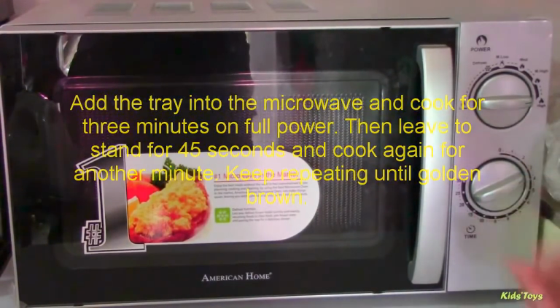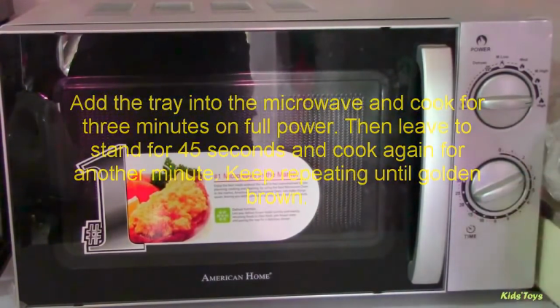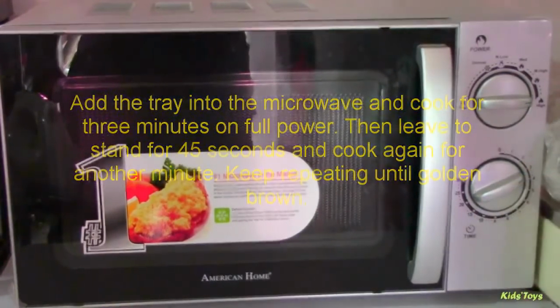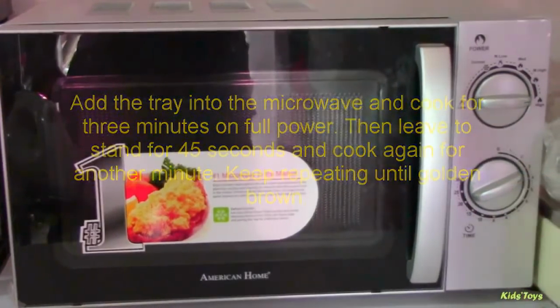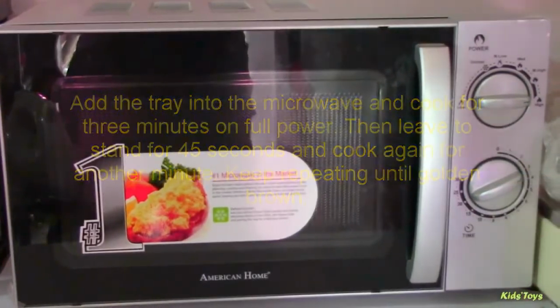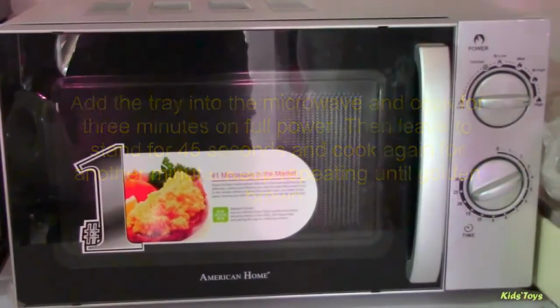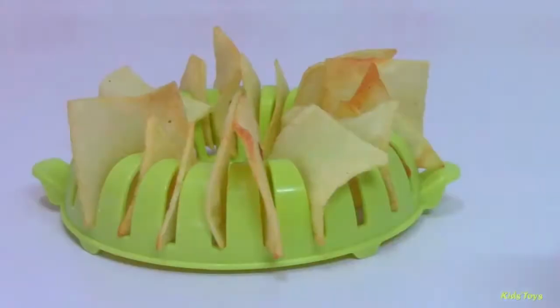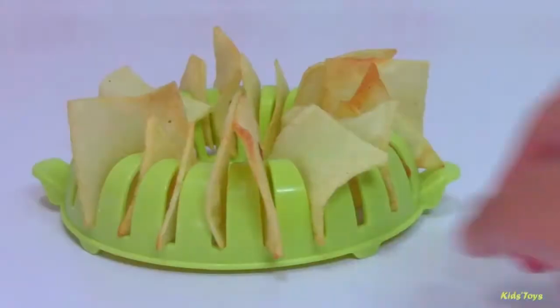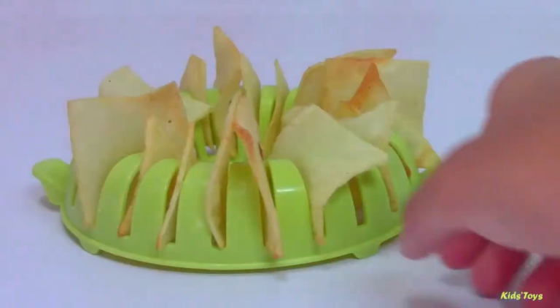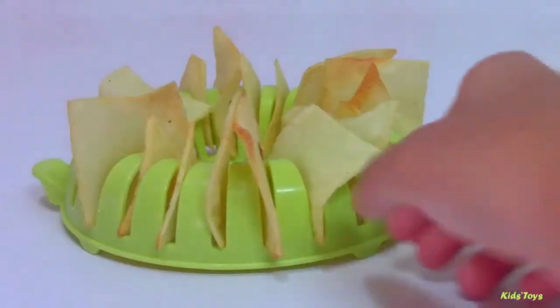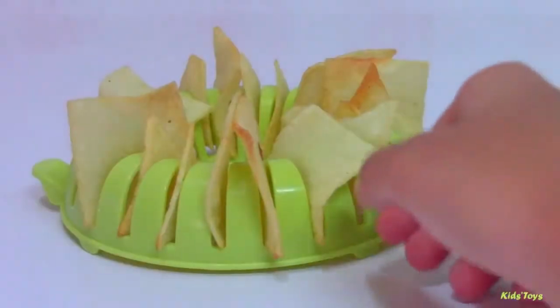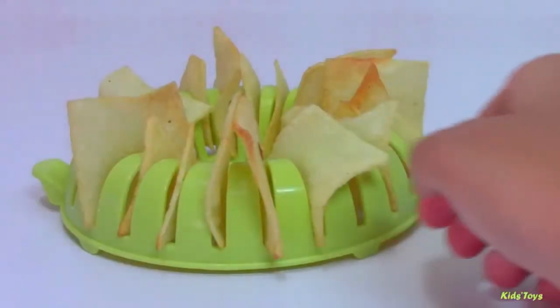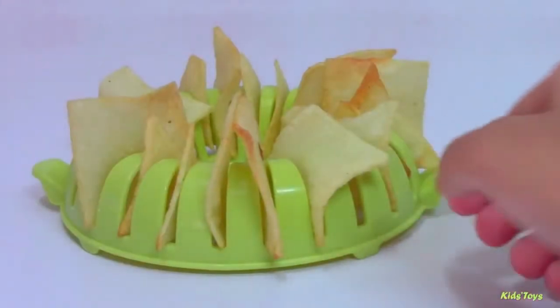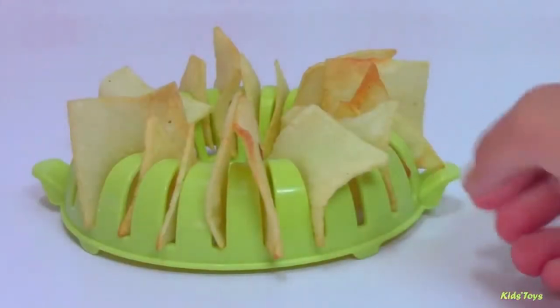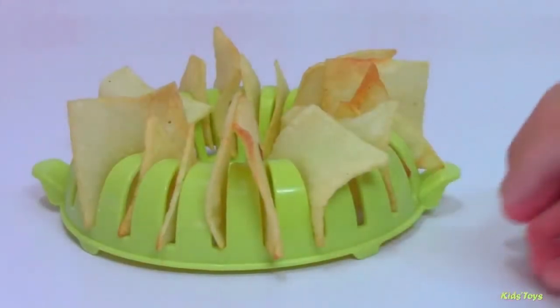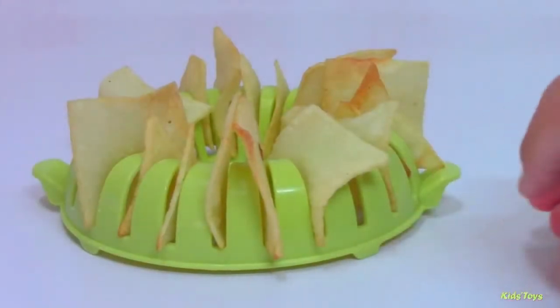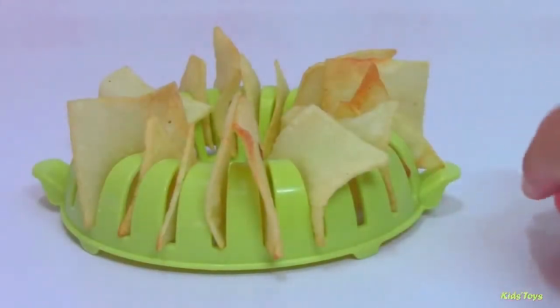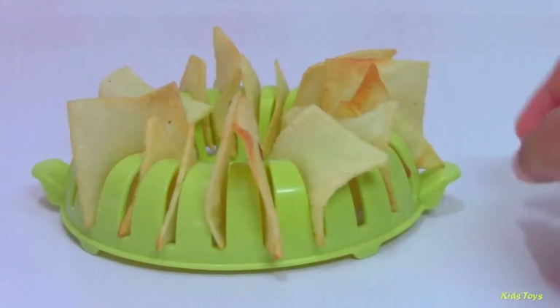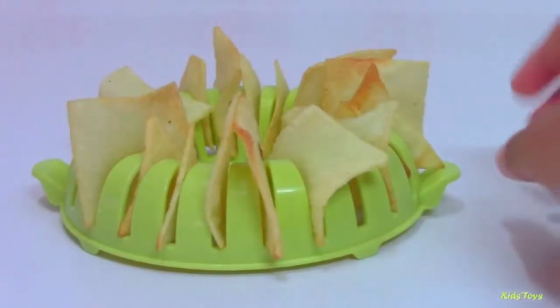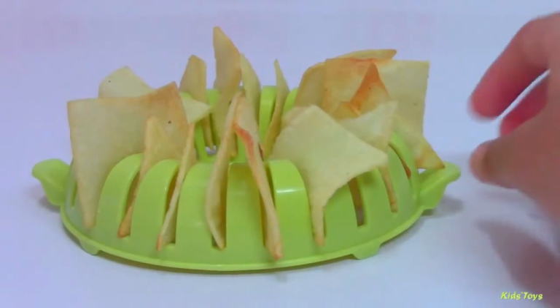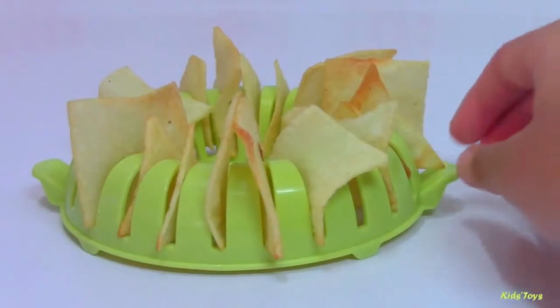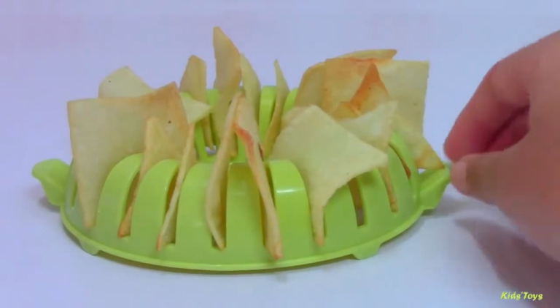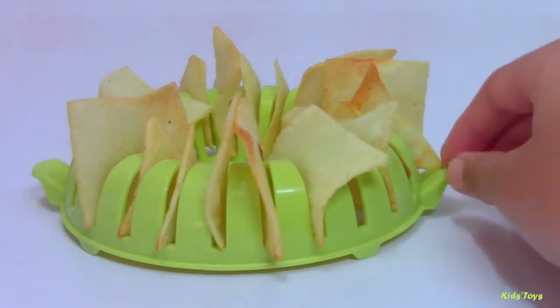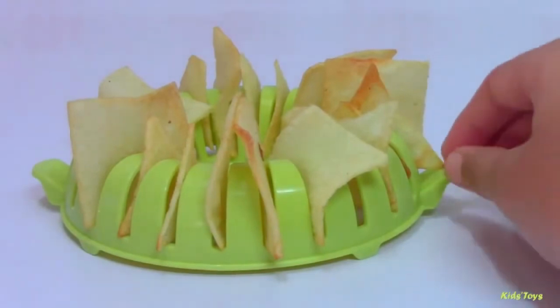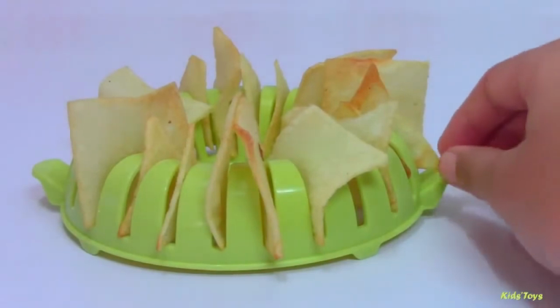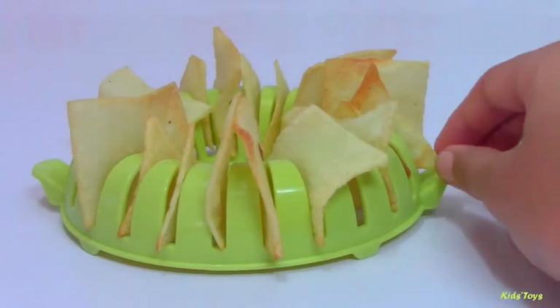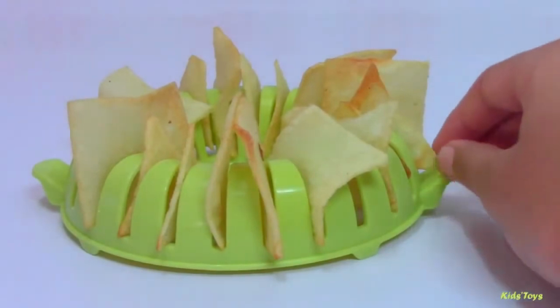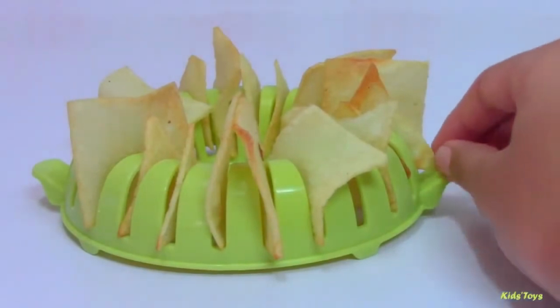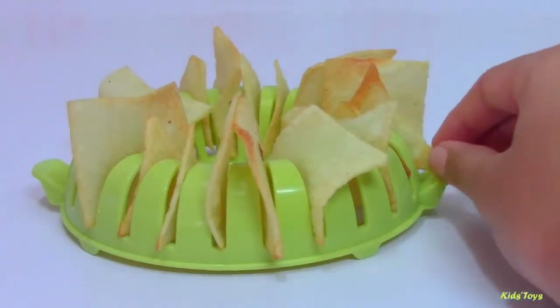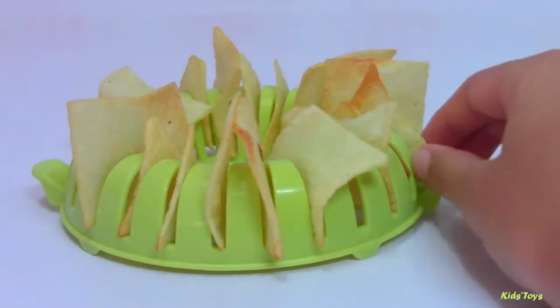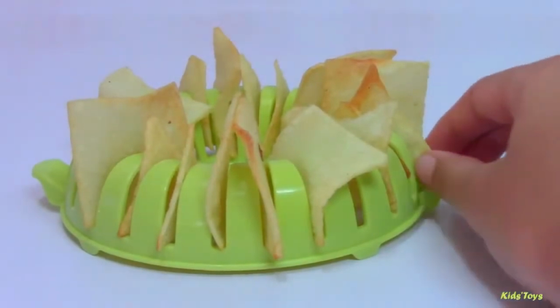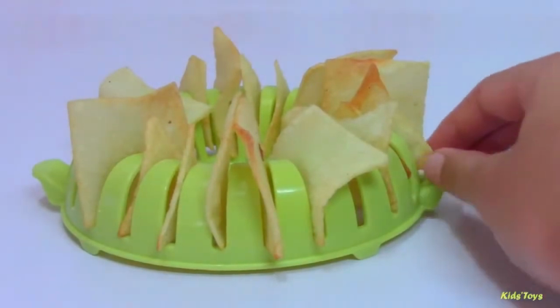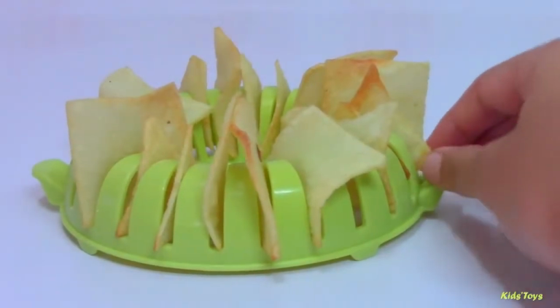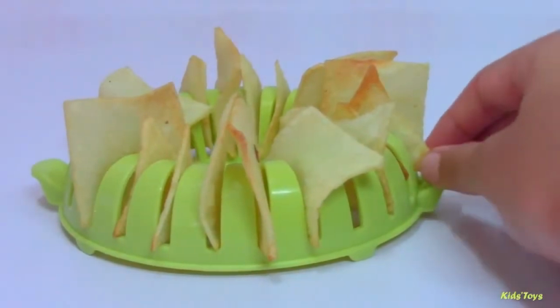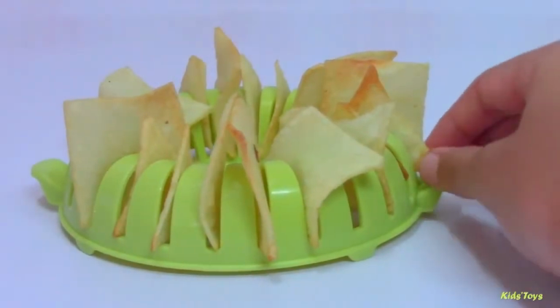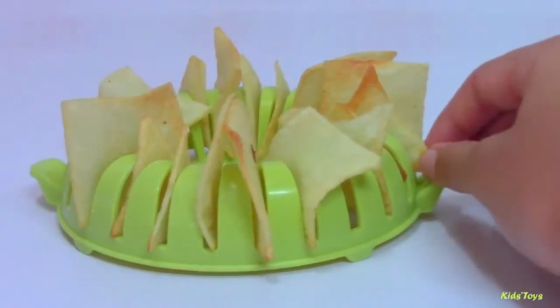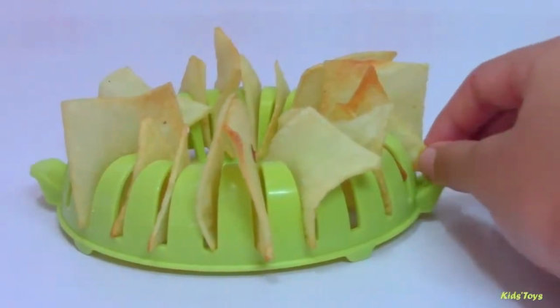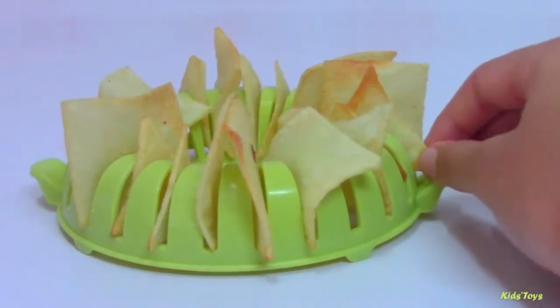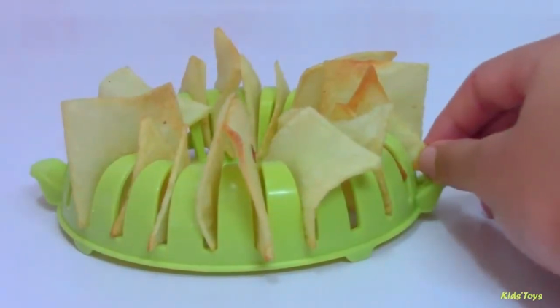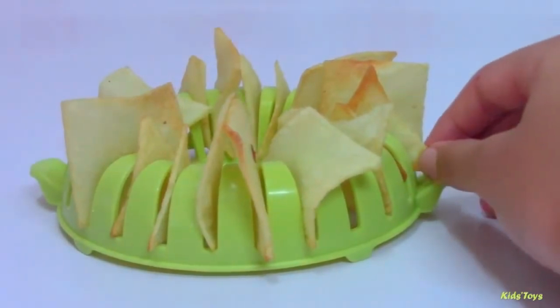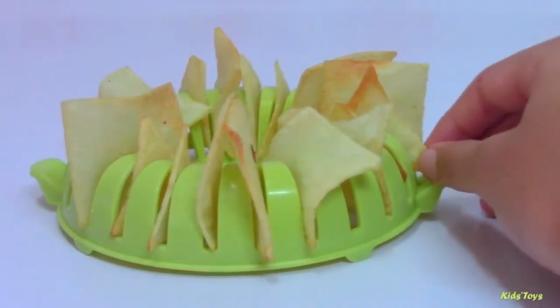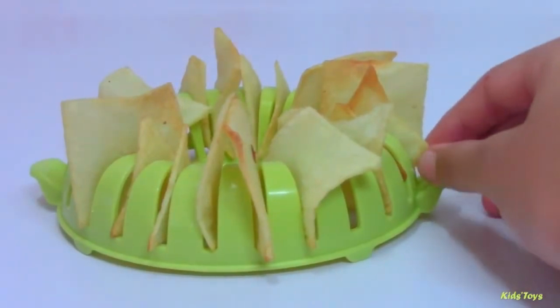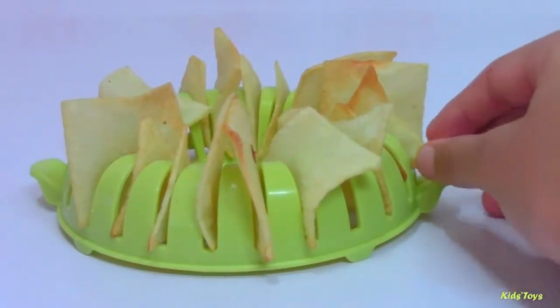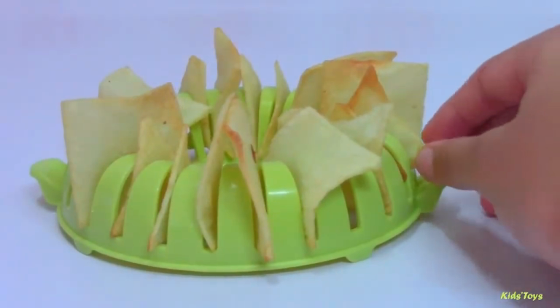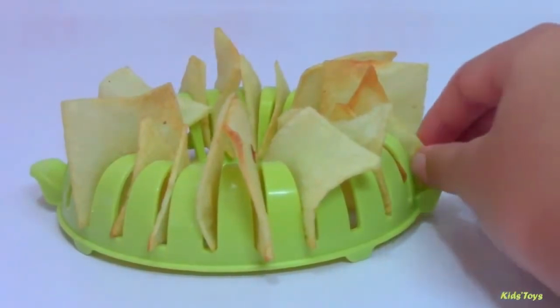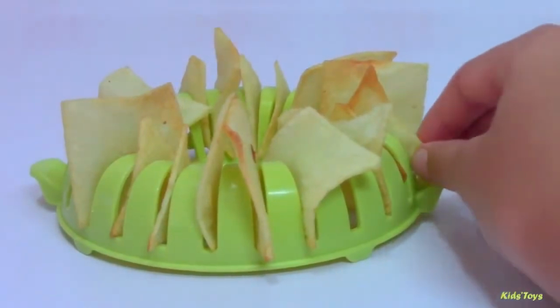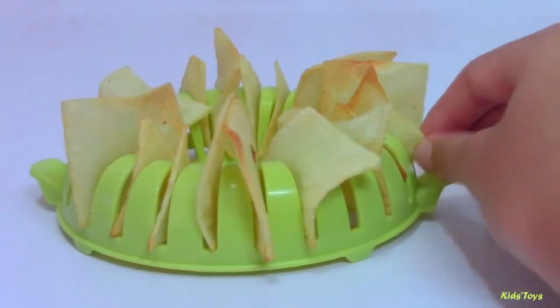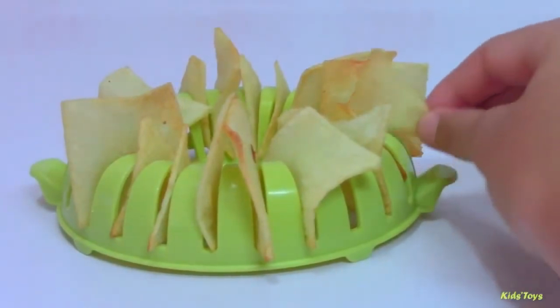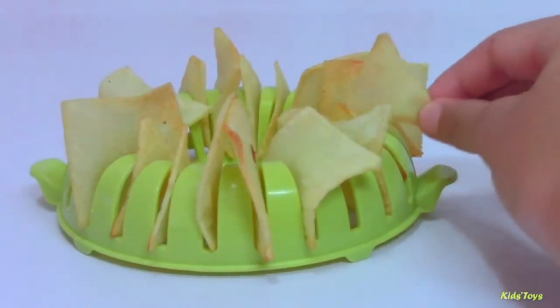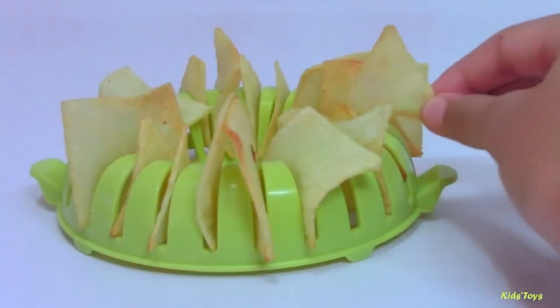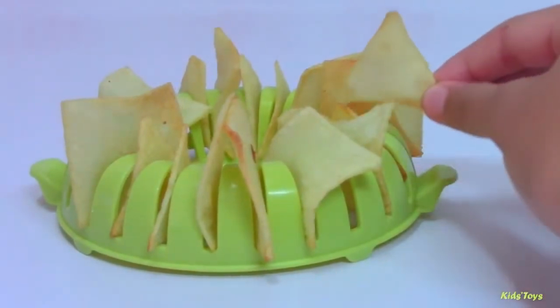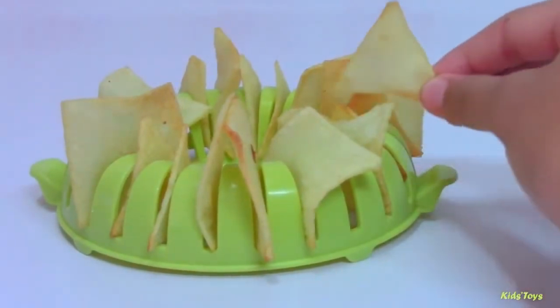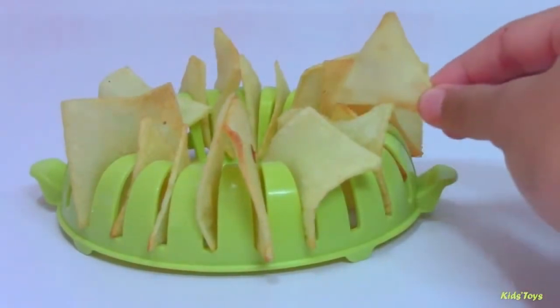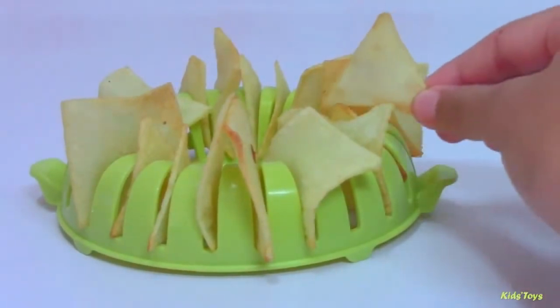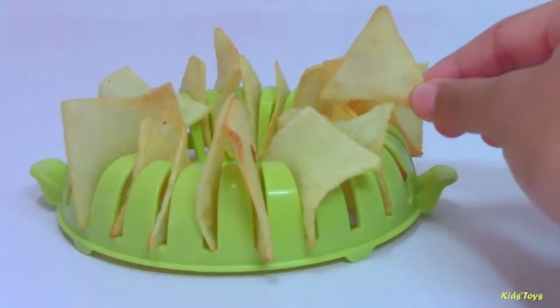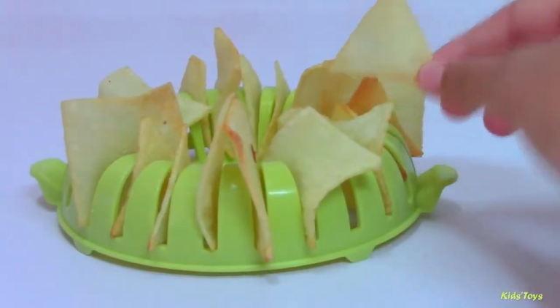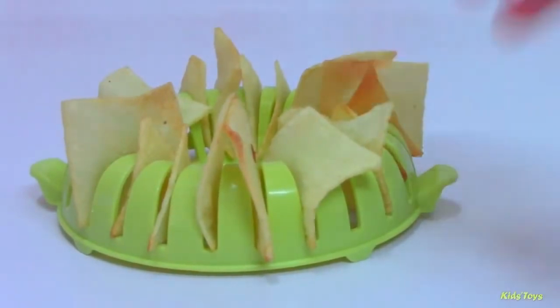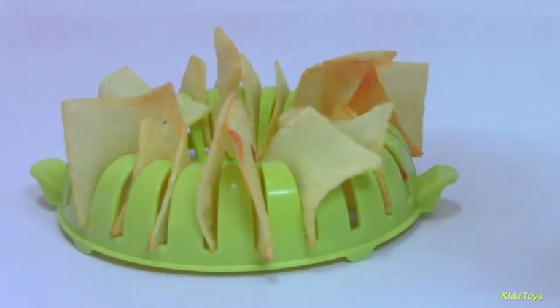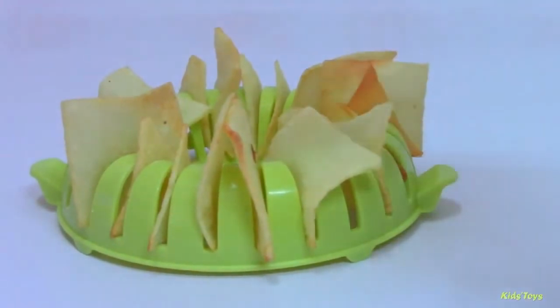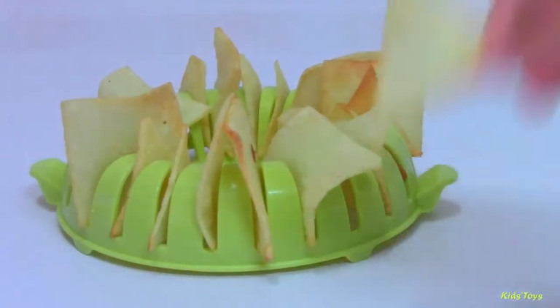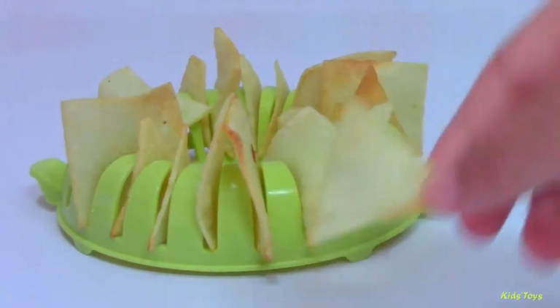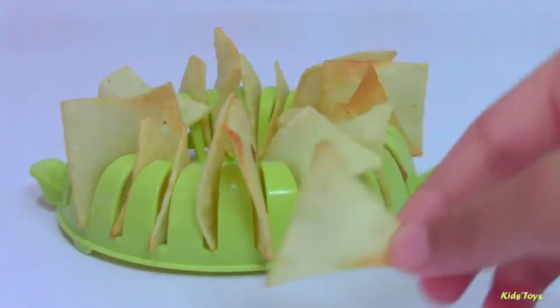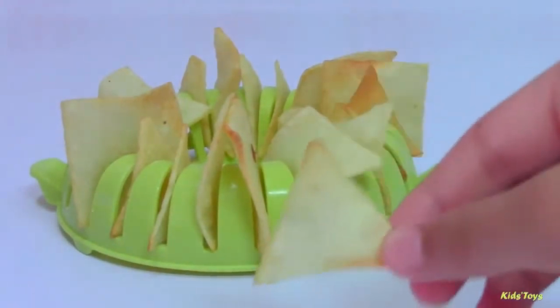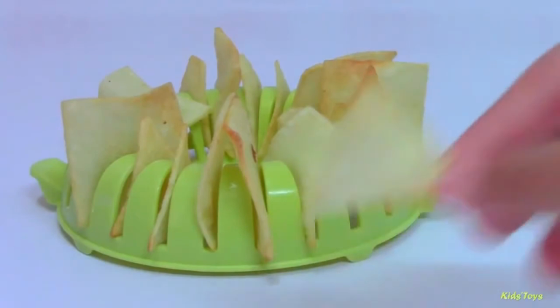And here is our finished potato crisp. It's snack time.